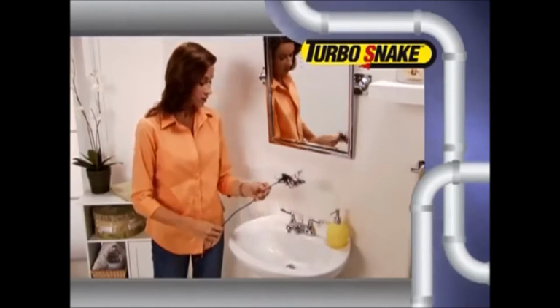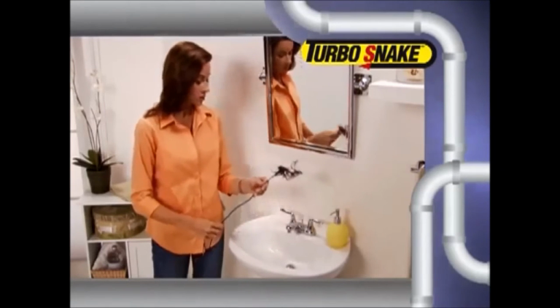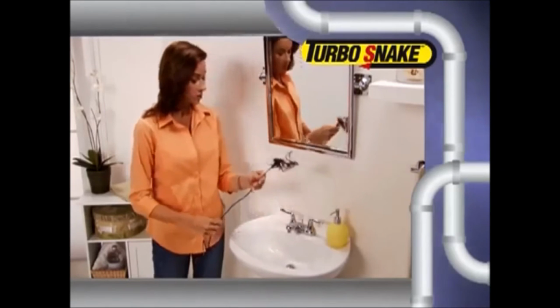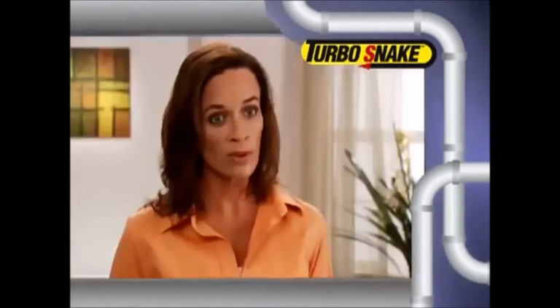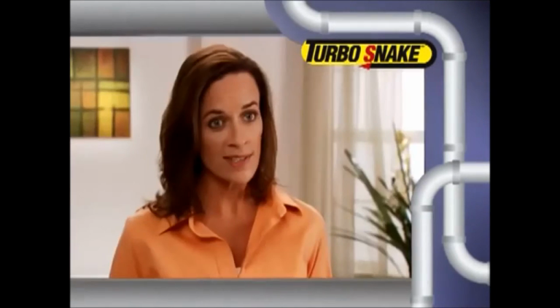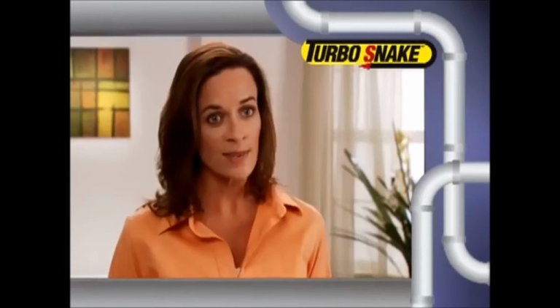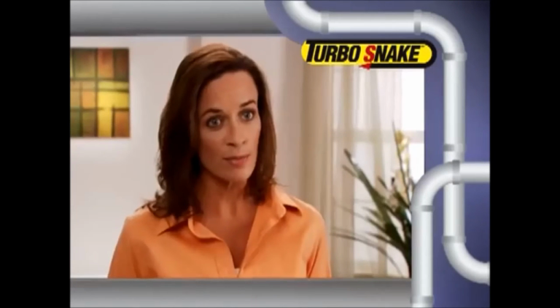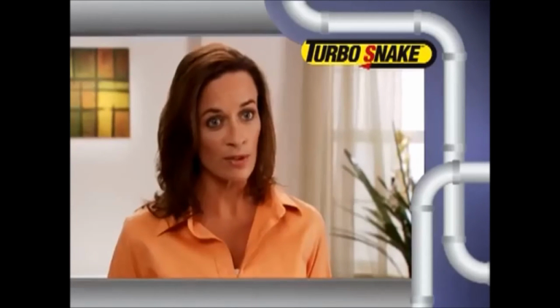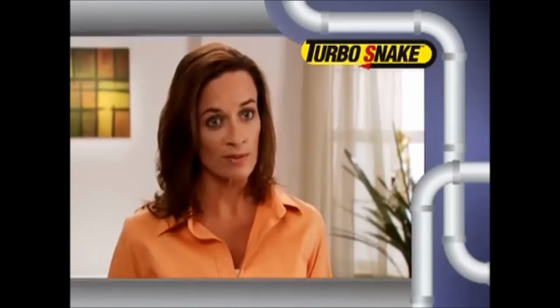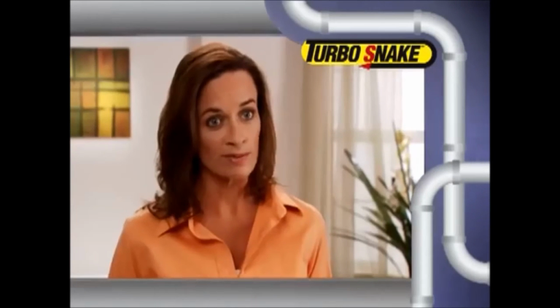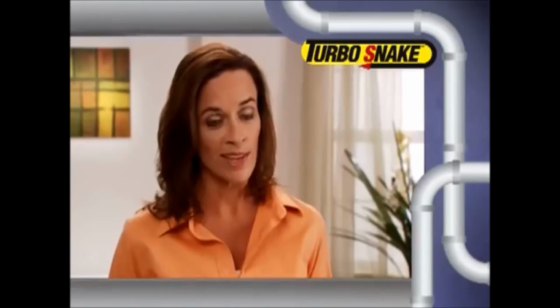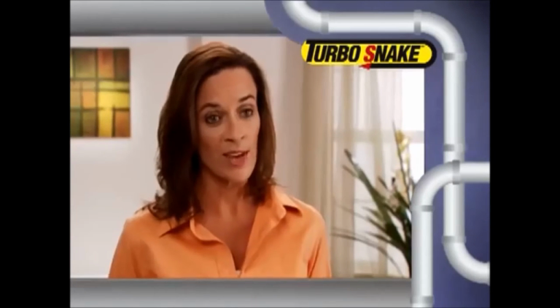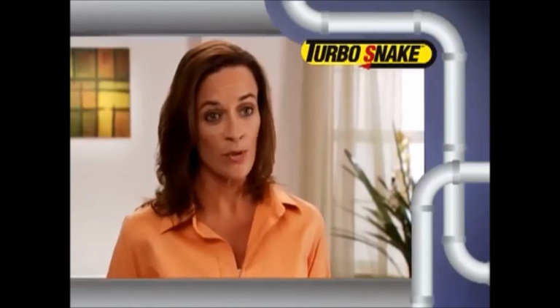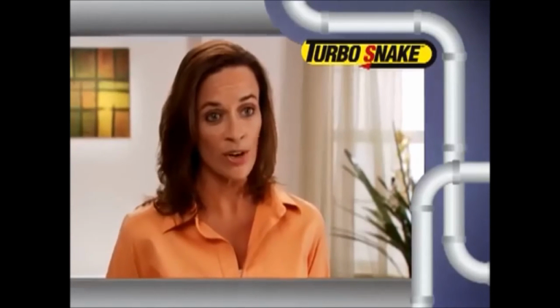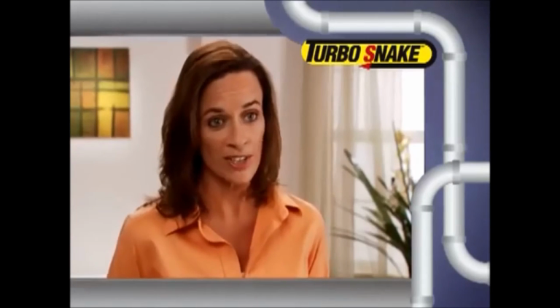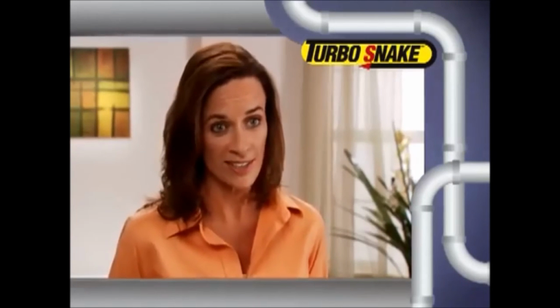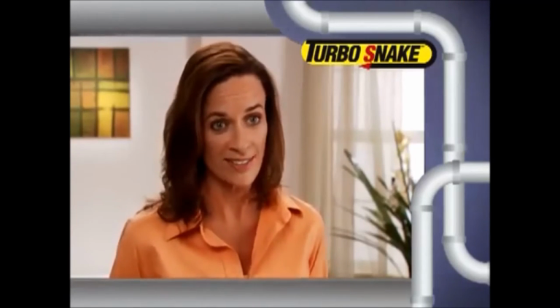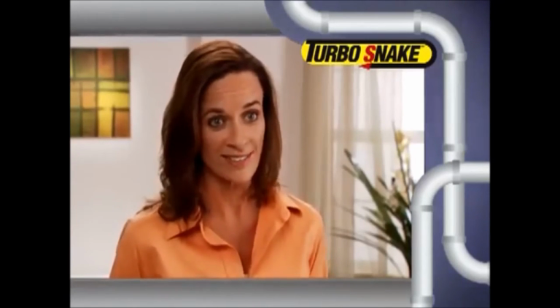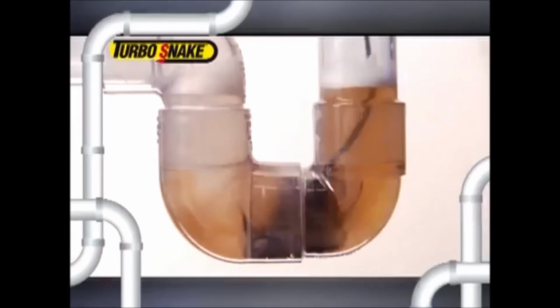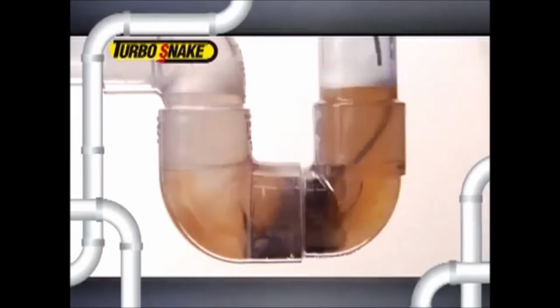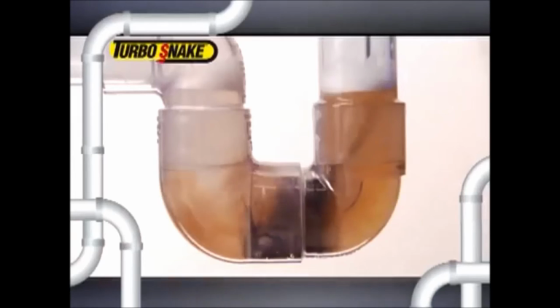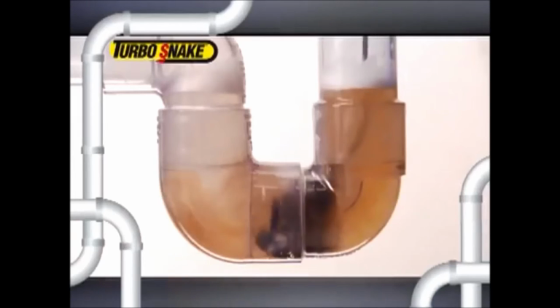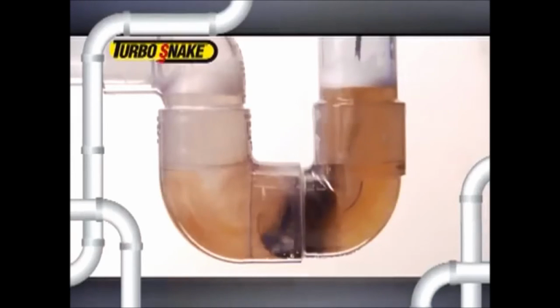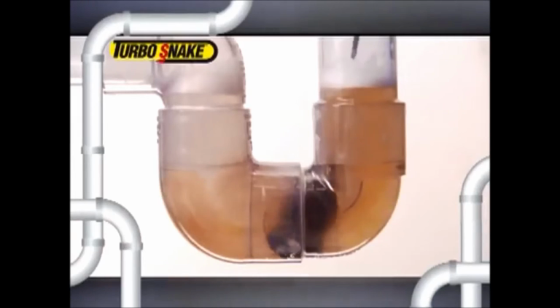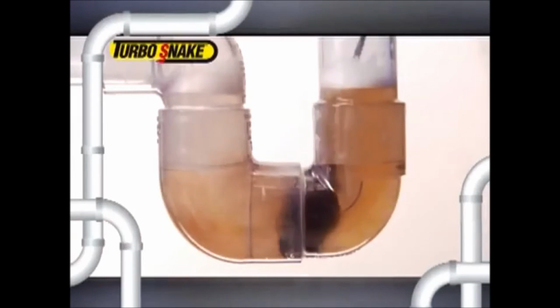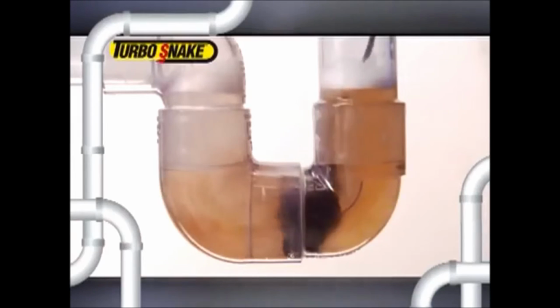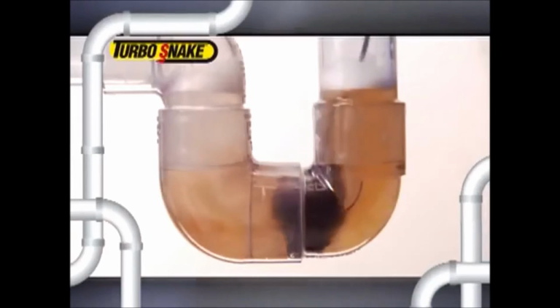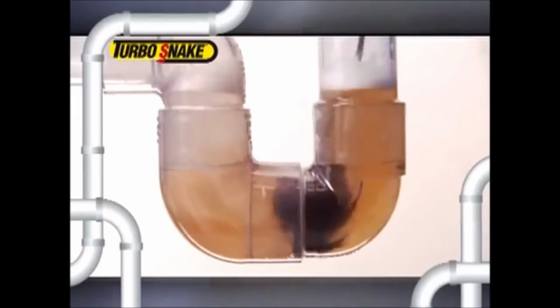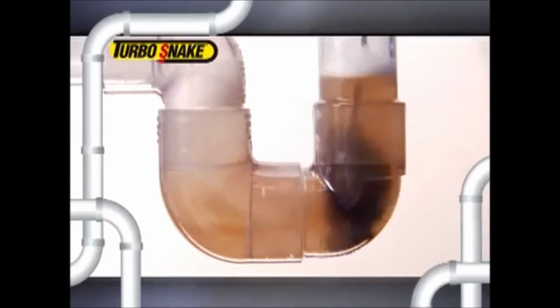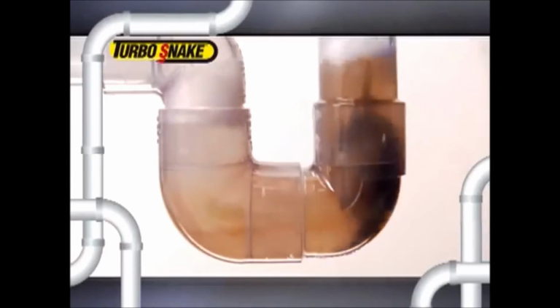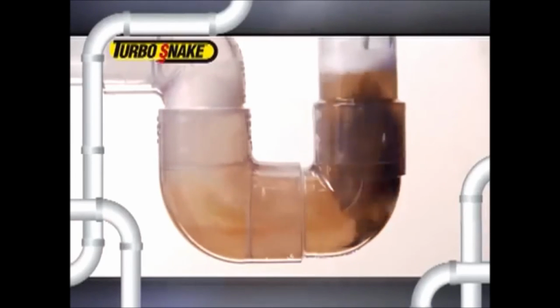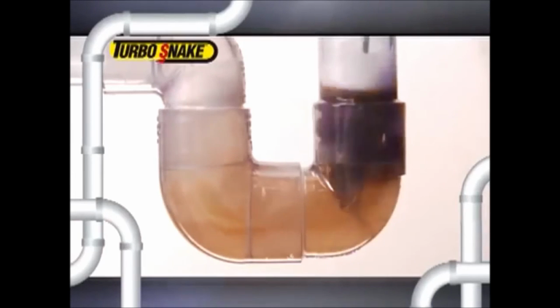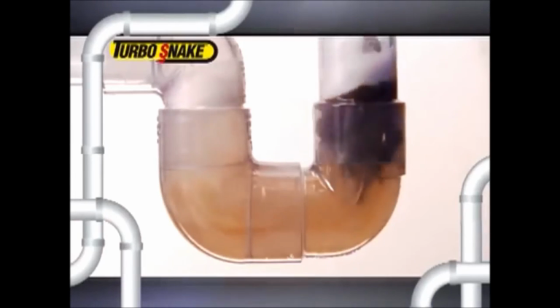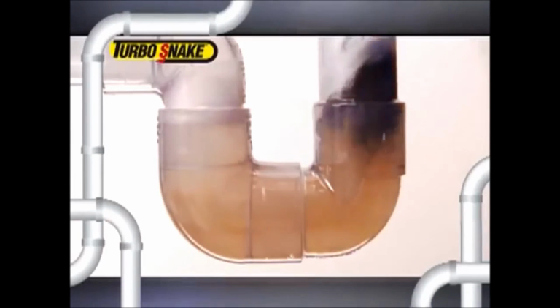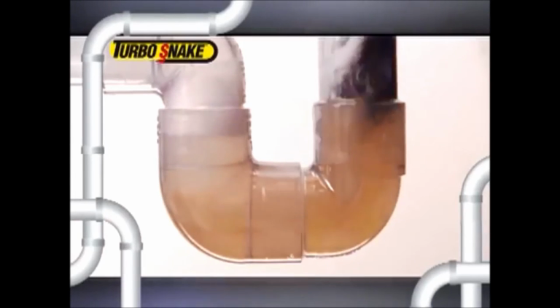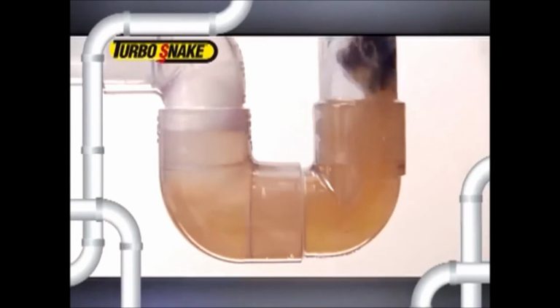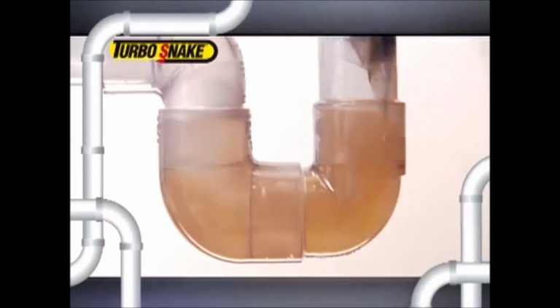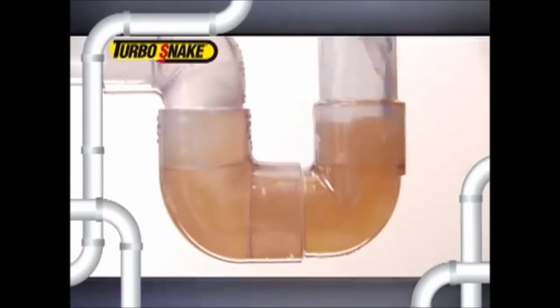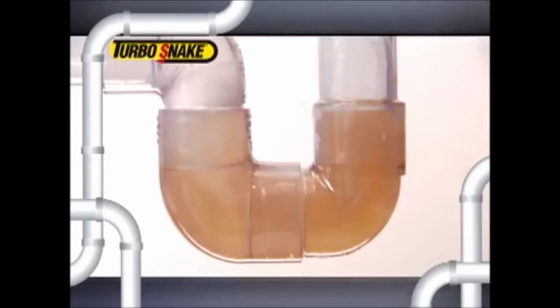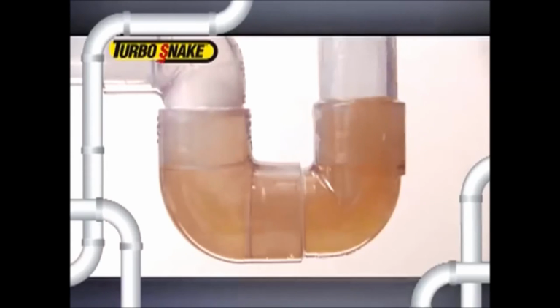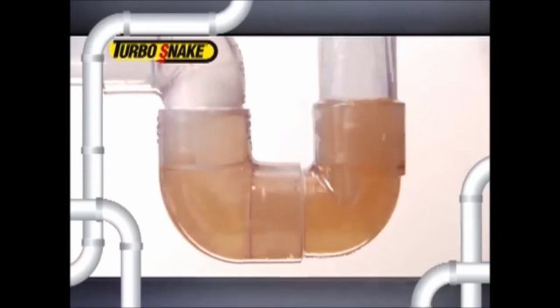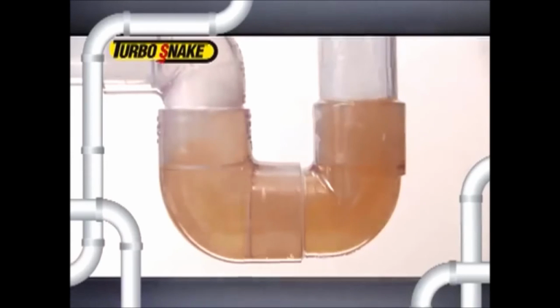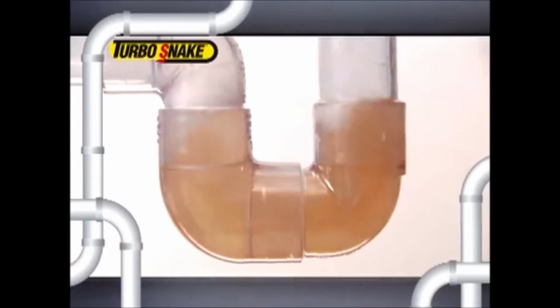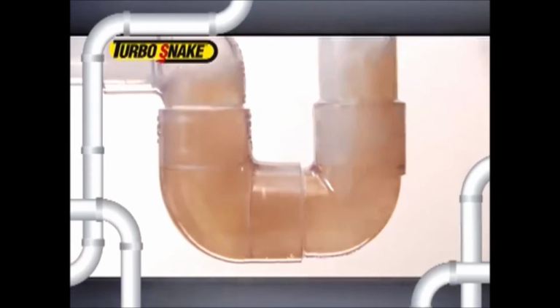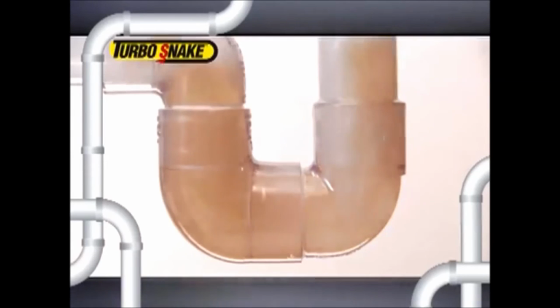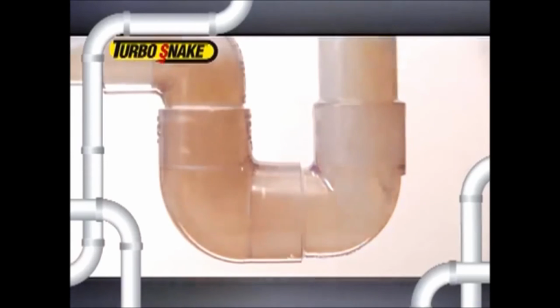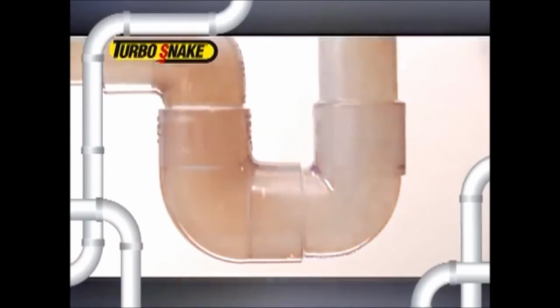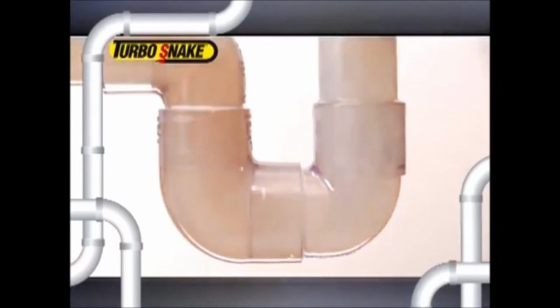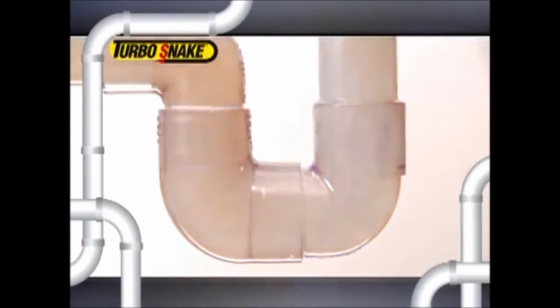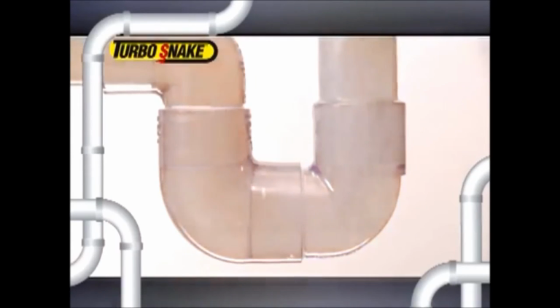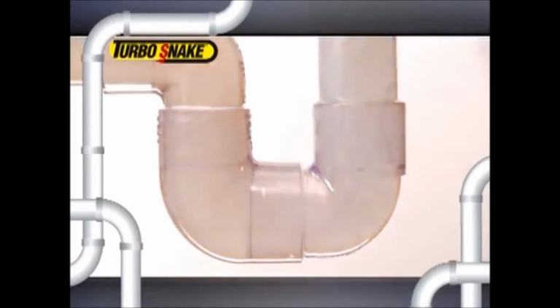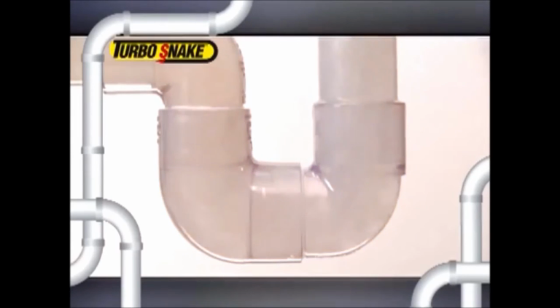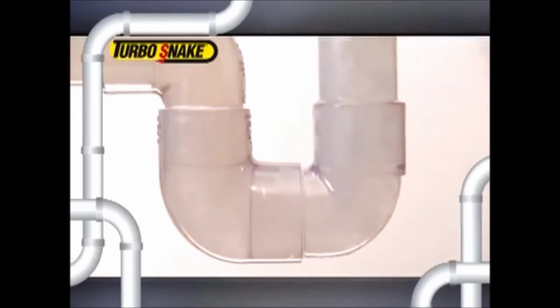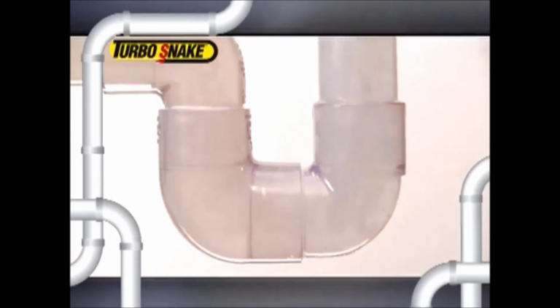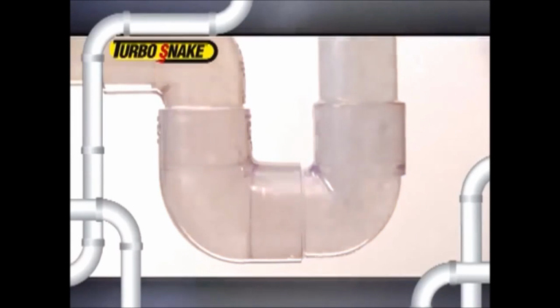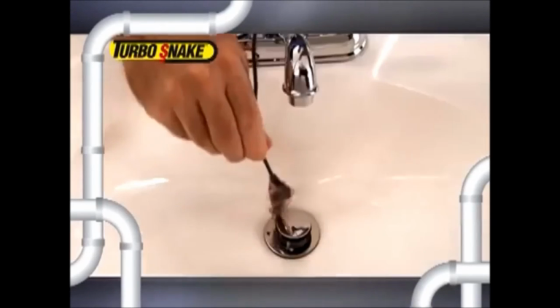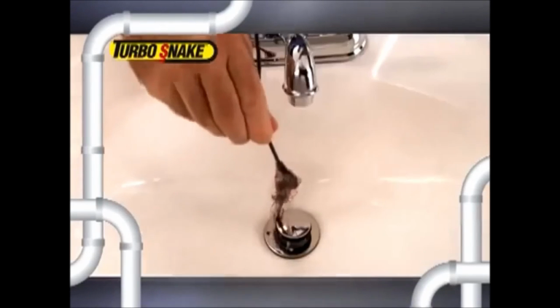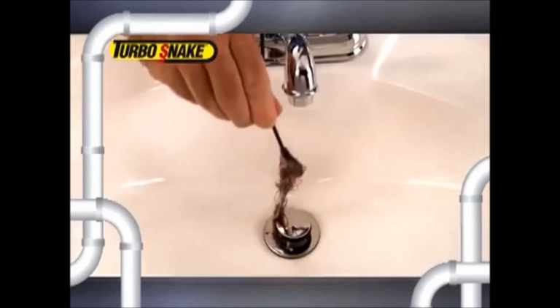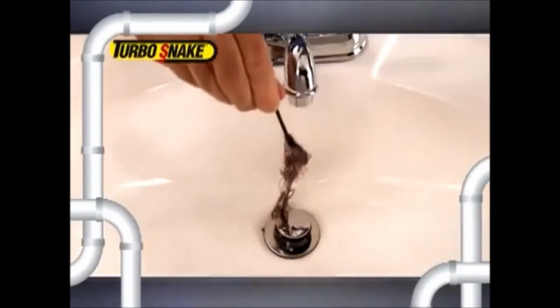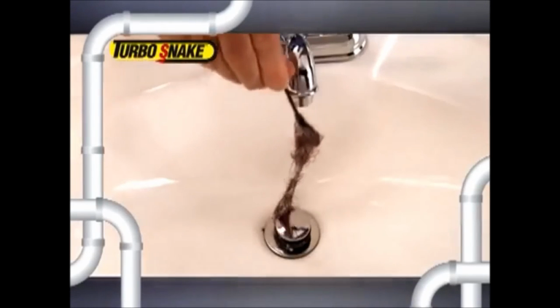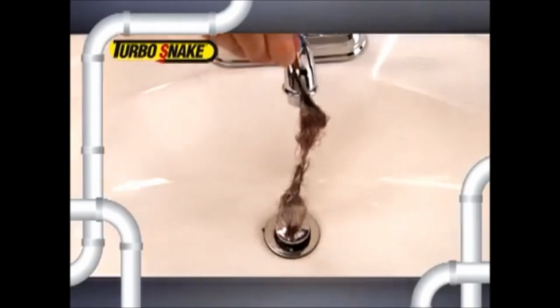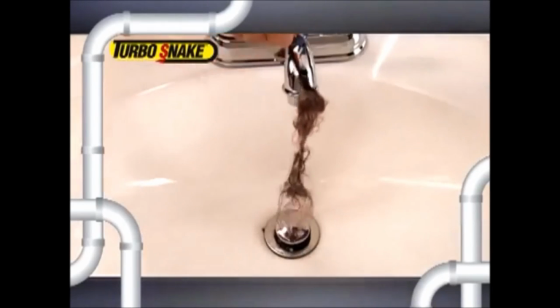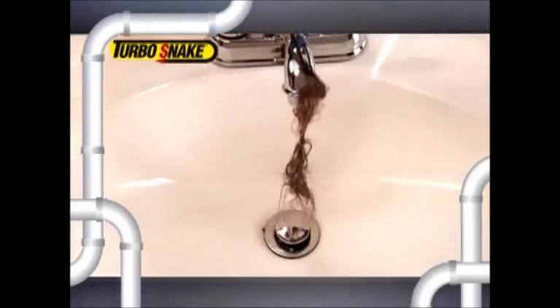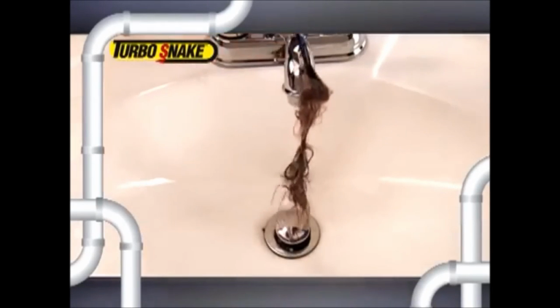It was really simple. And it worked. Long hair, short hair, blonde hair or dark hair, your hair or my hair — the Turbo Snake gets it all.